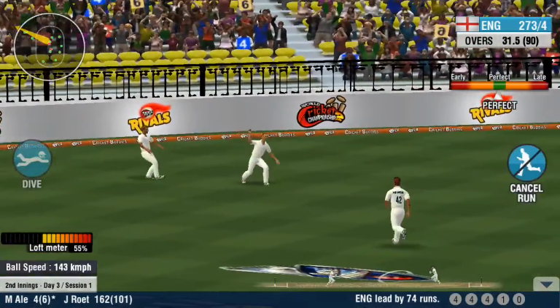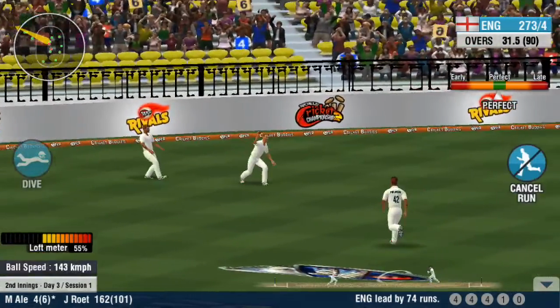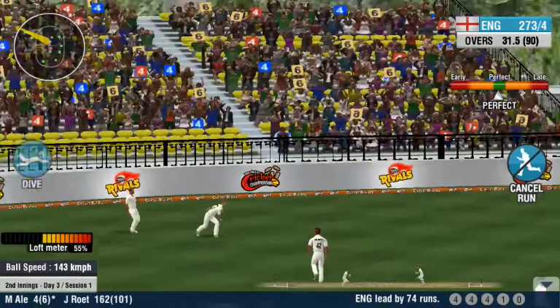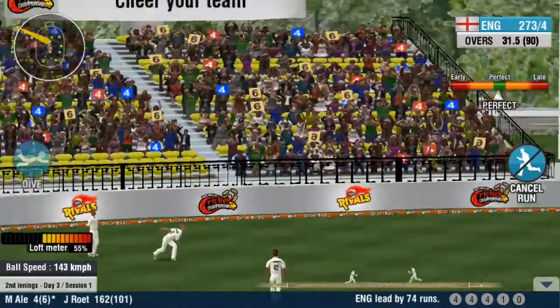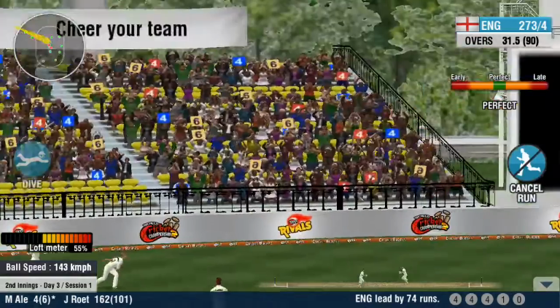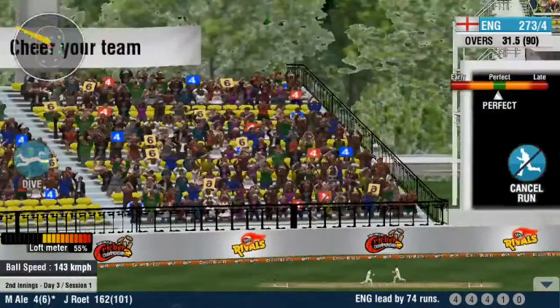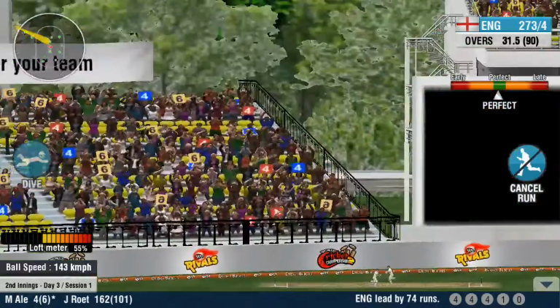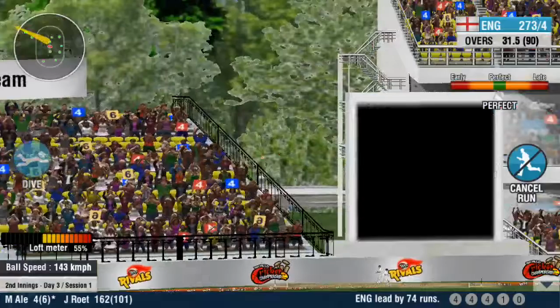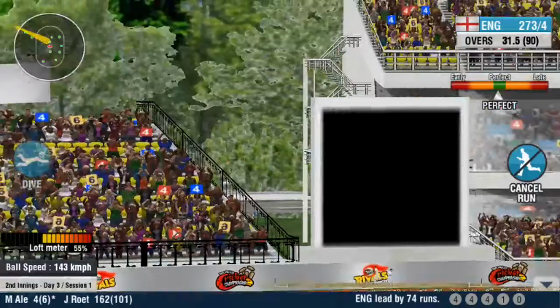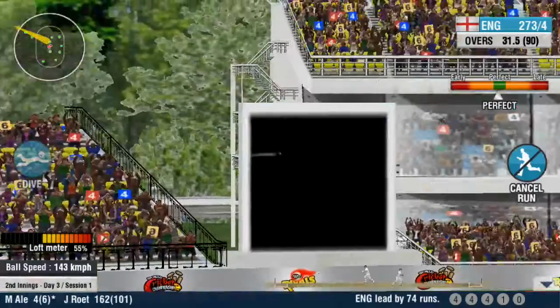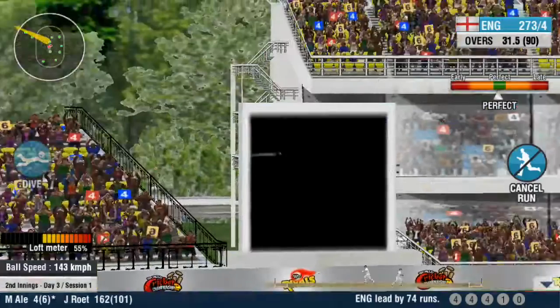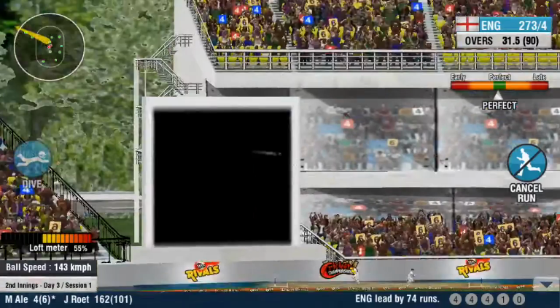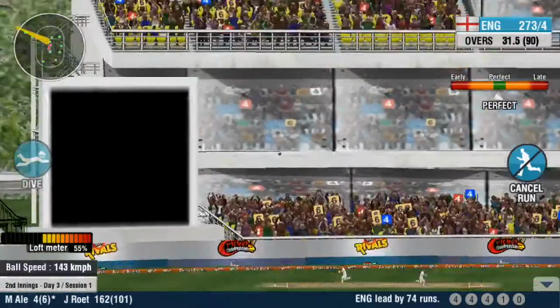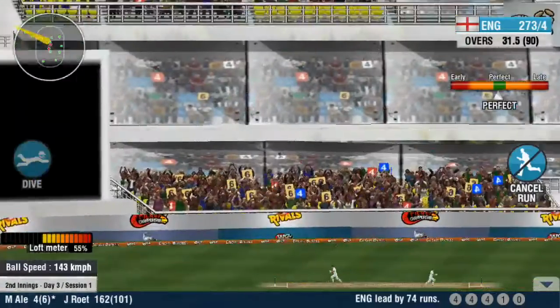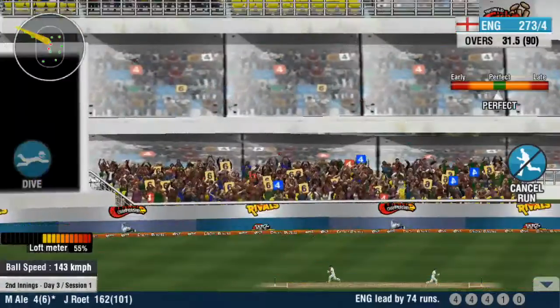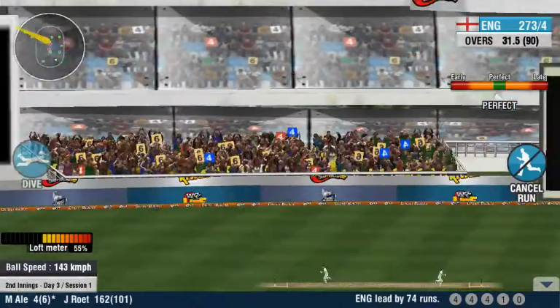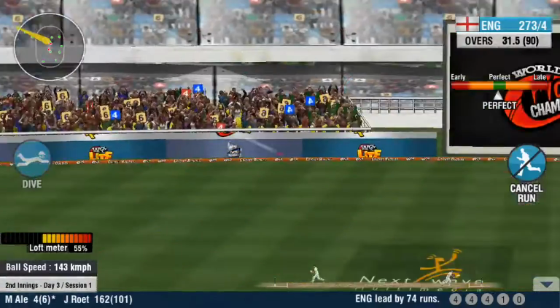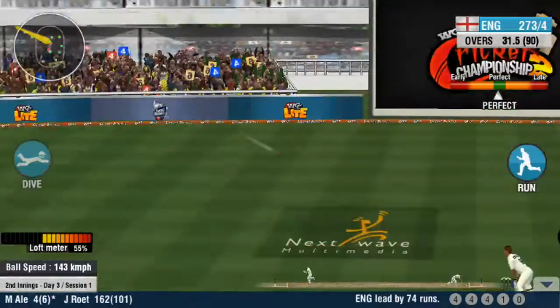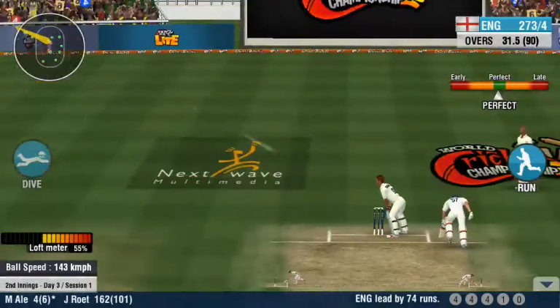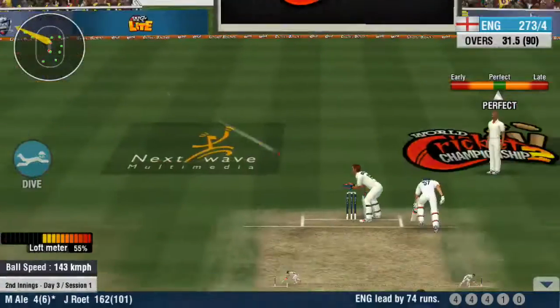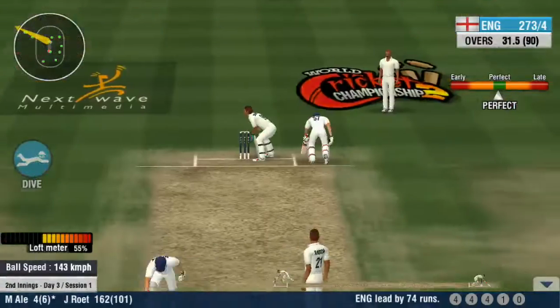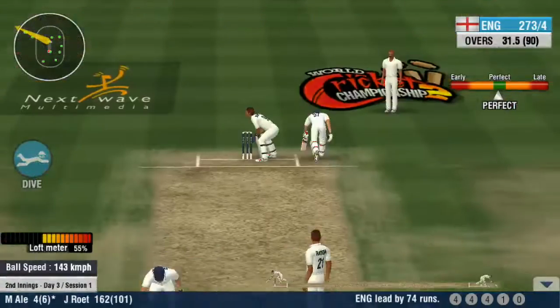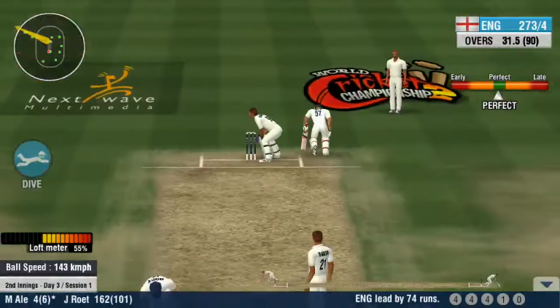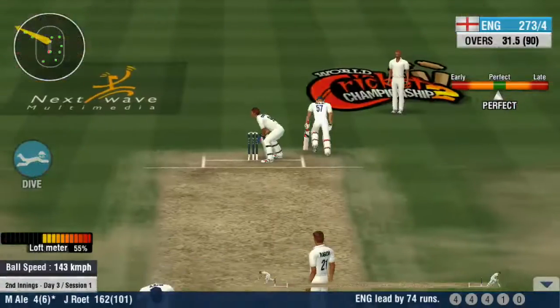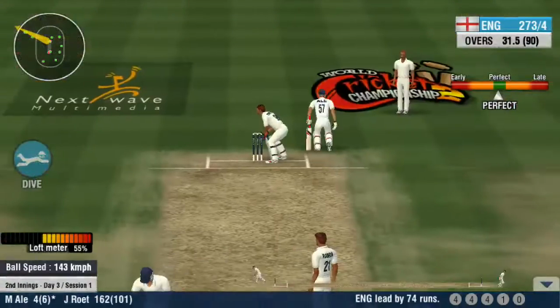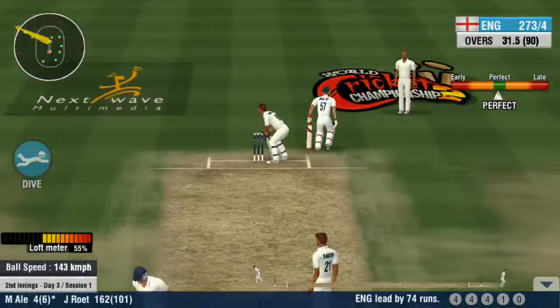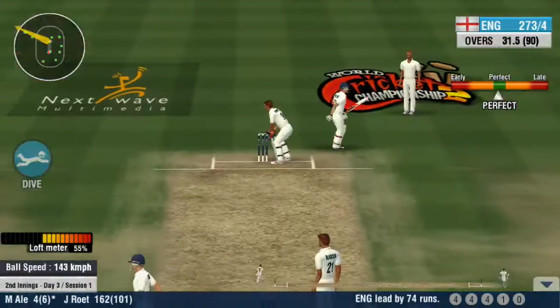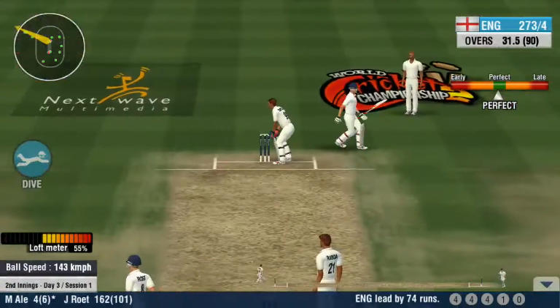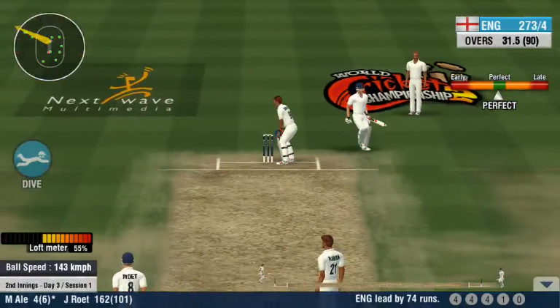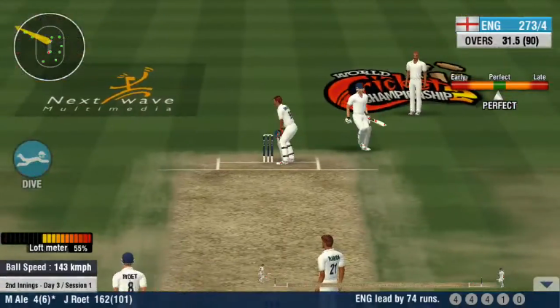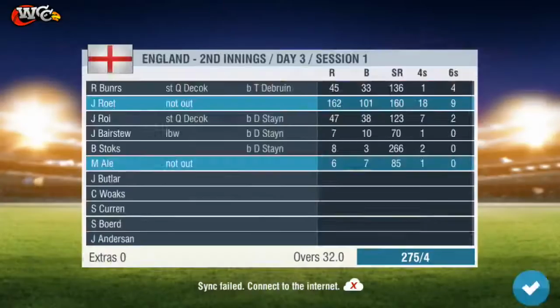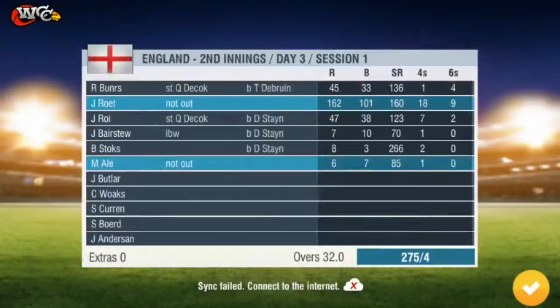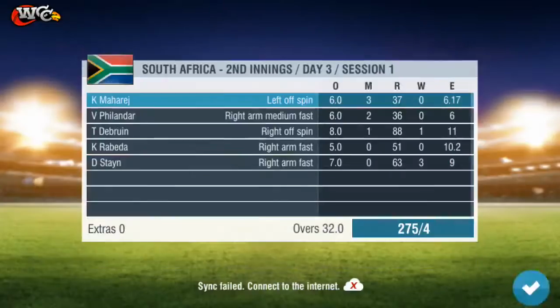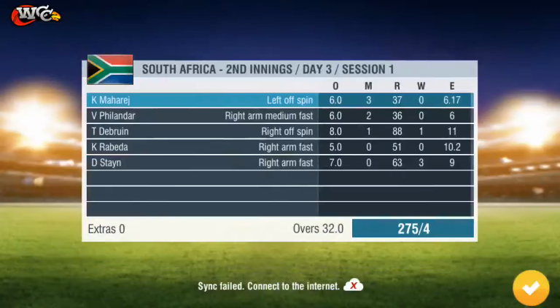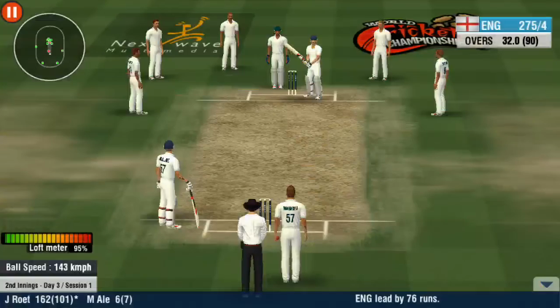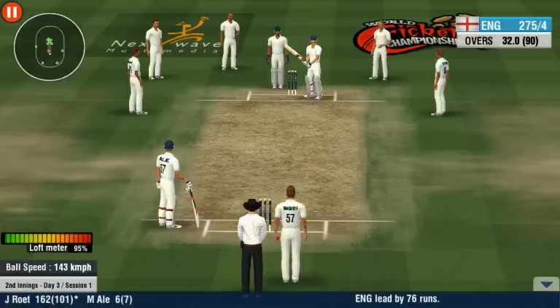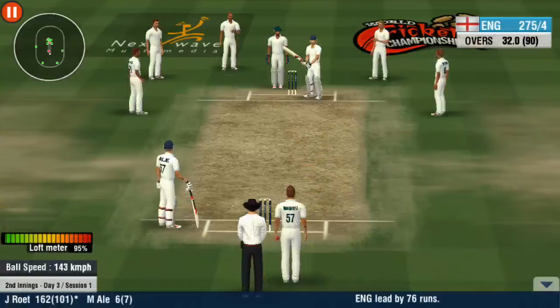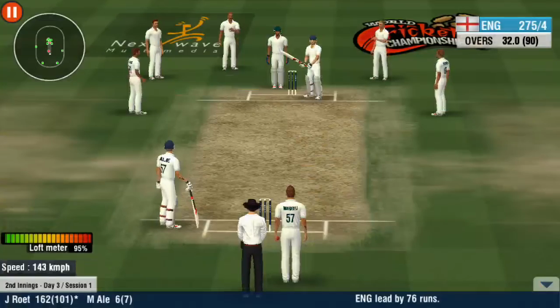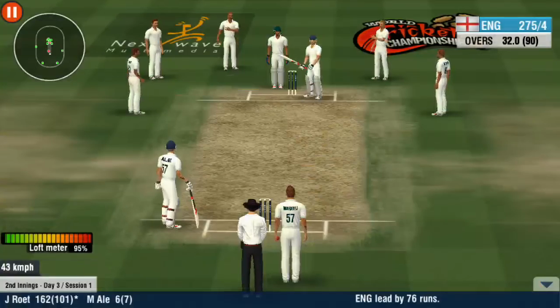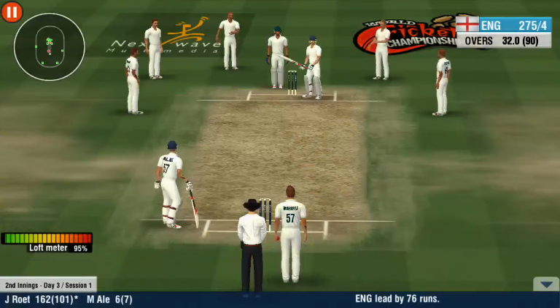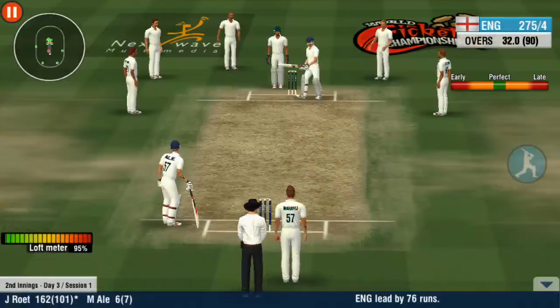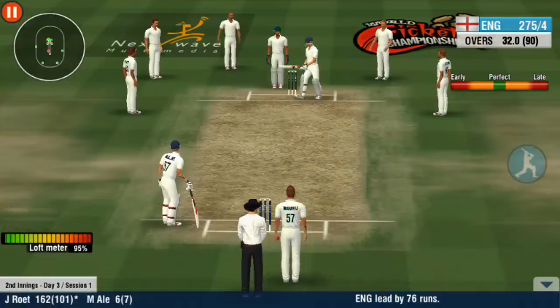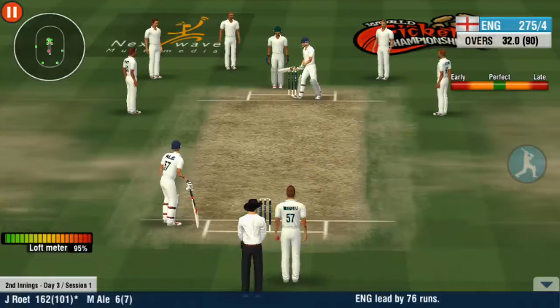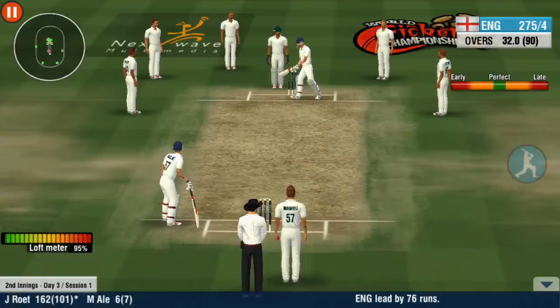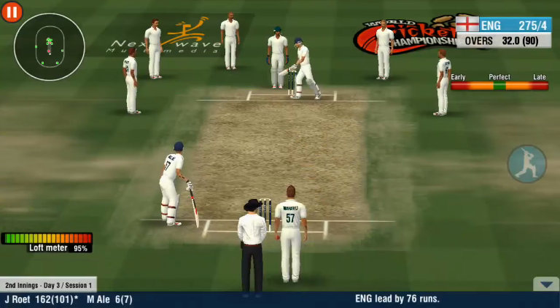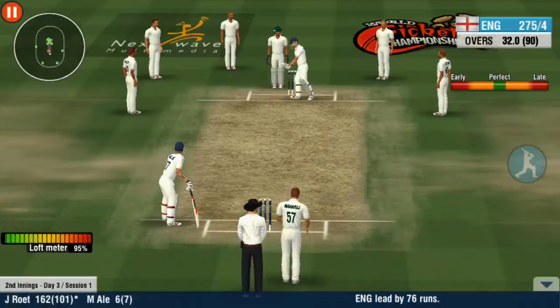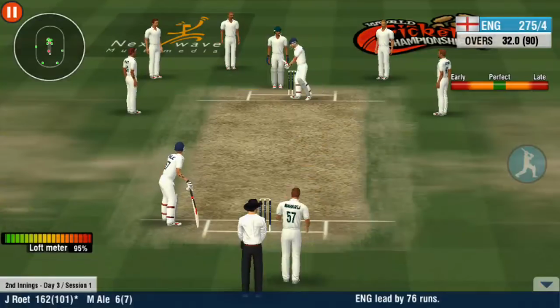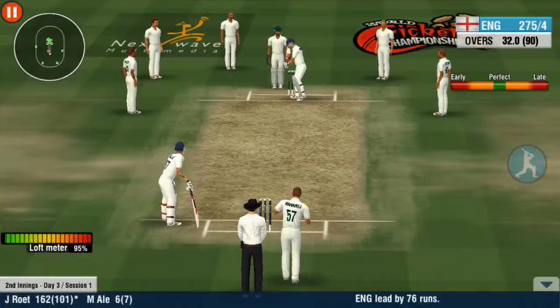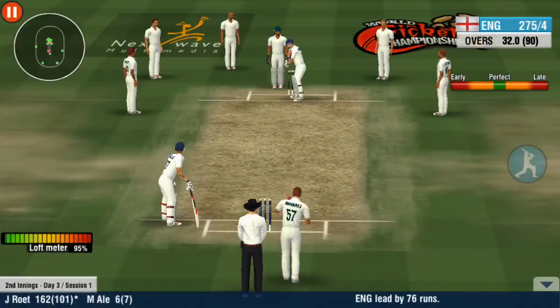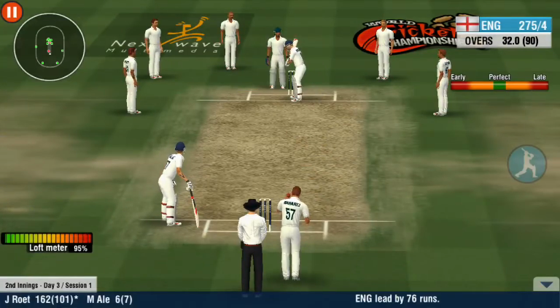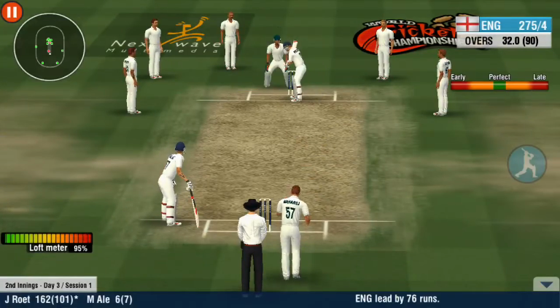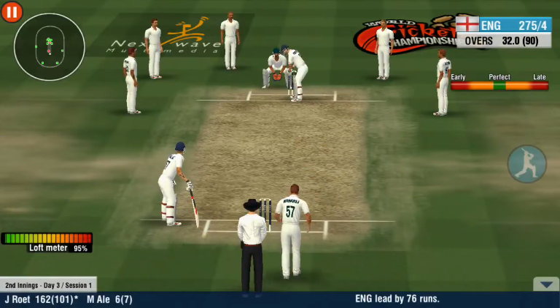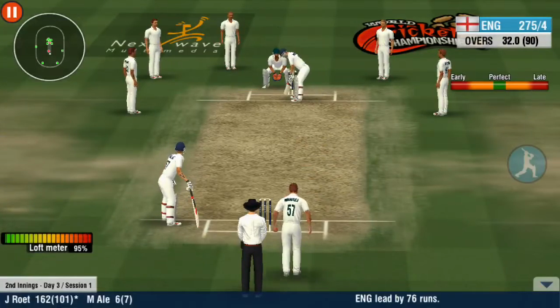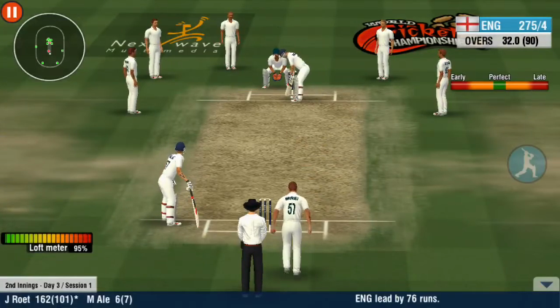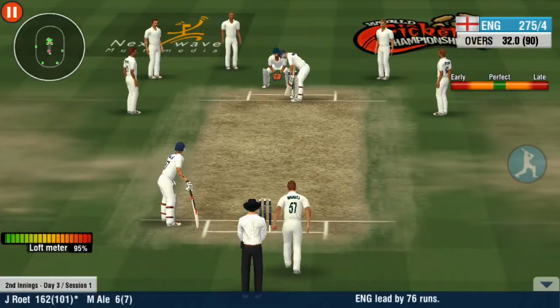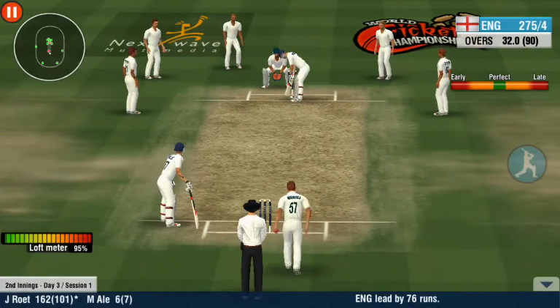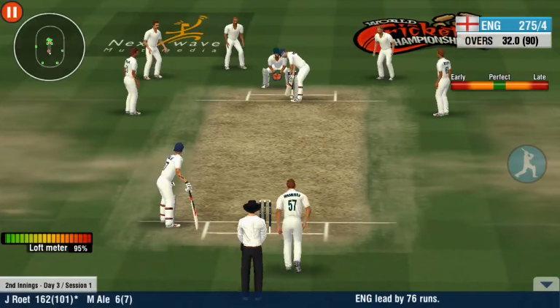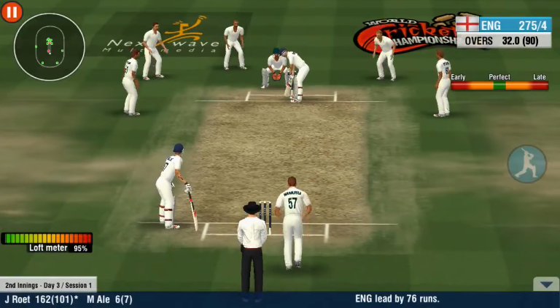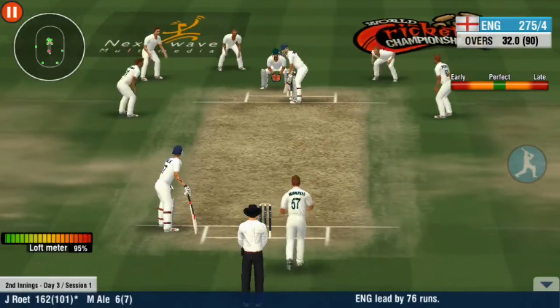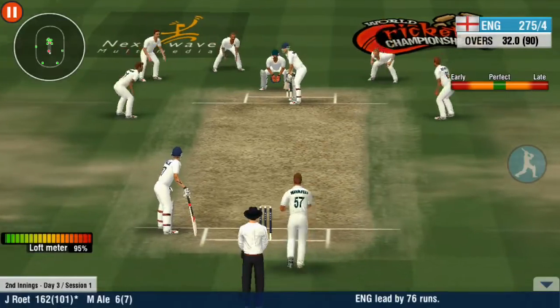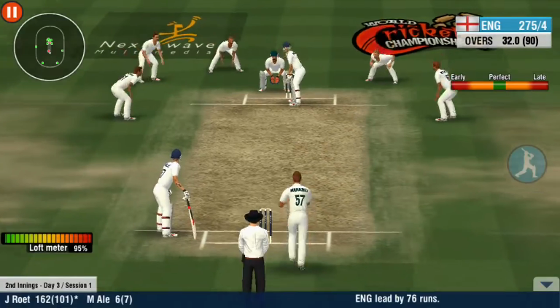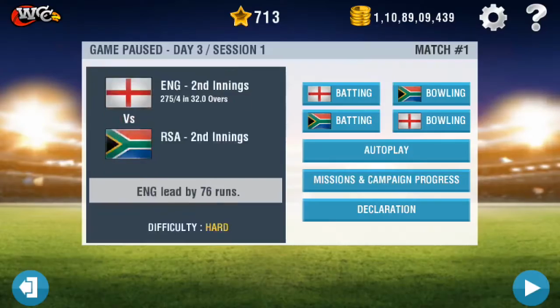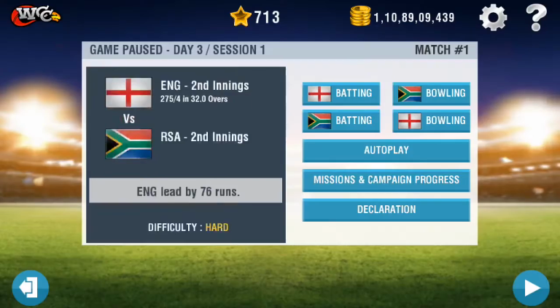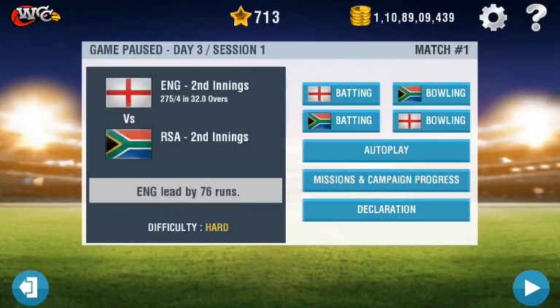The fielder sees eye to eye with the bowler and flings it true. That's a great partnership they've put together.